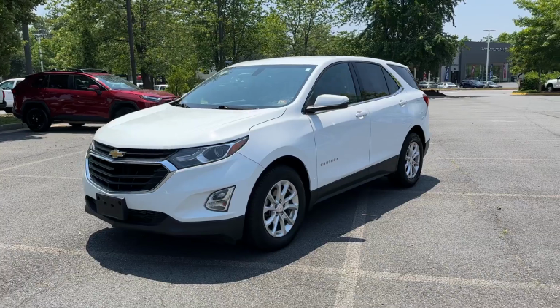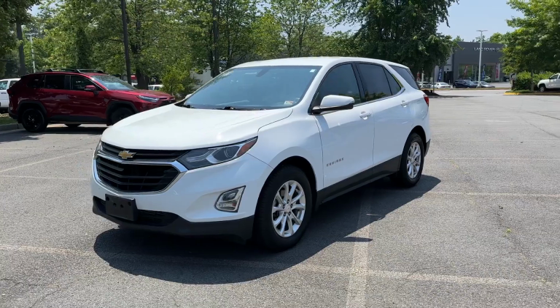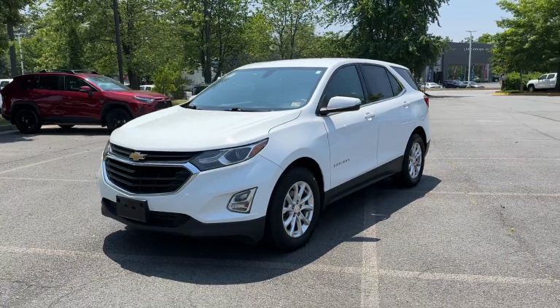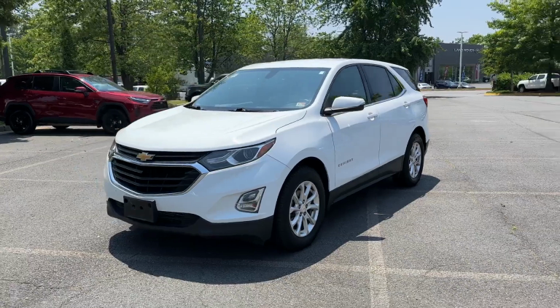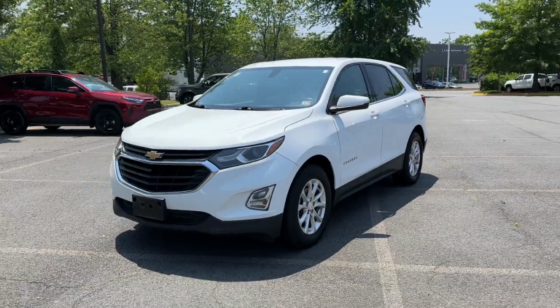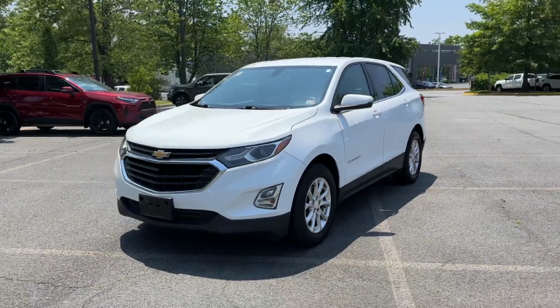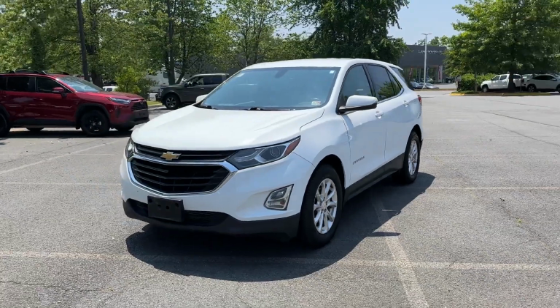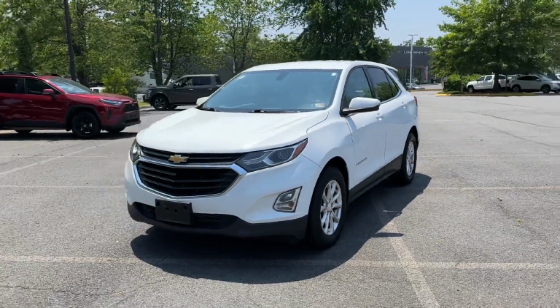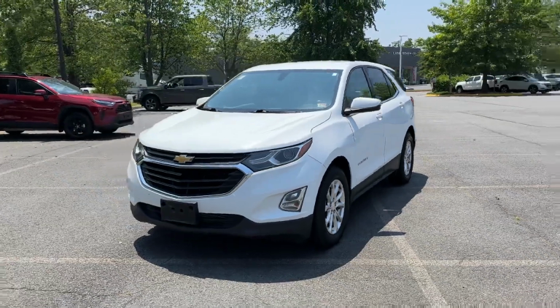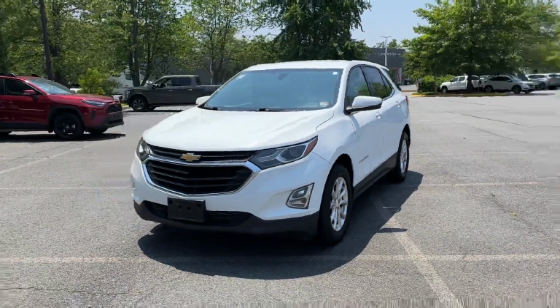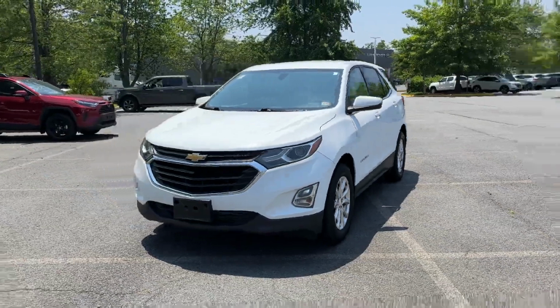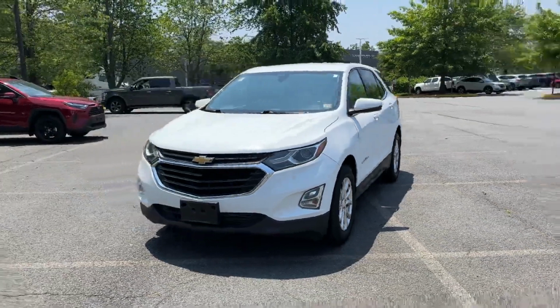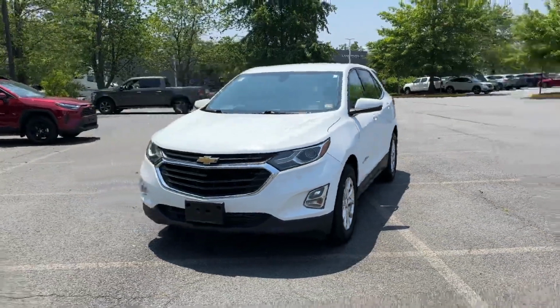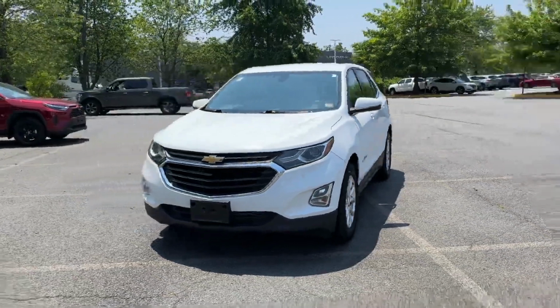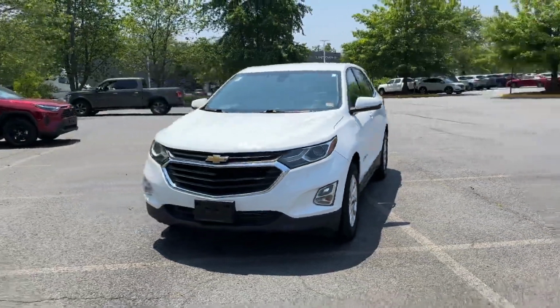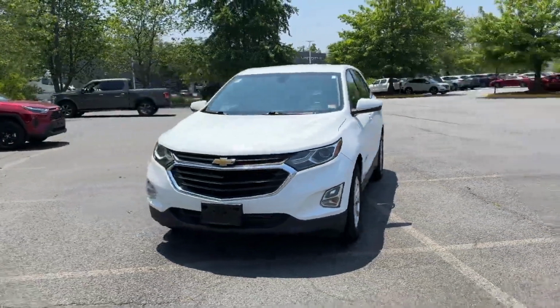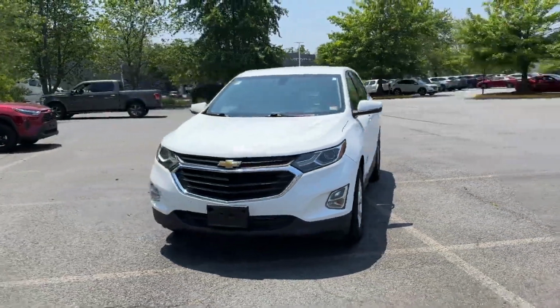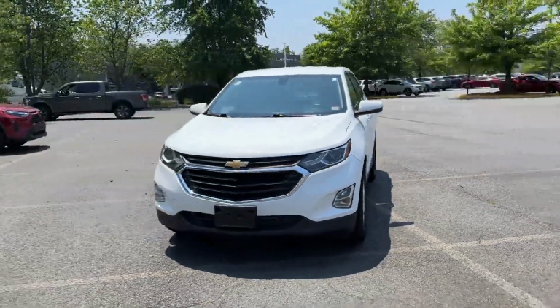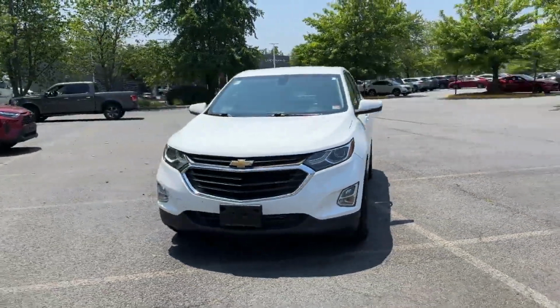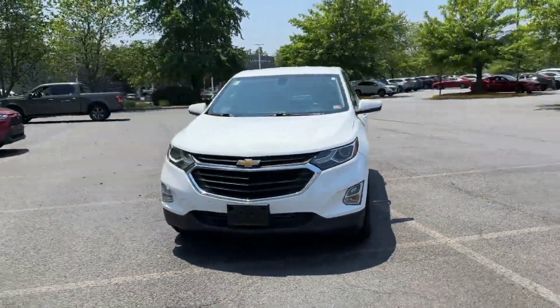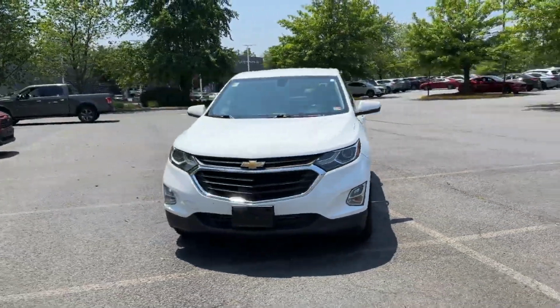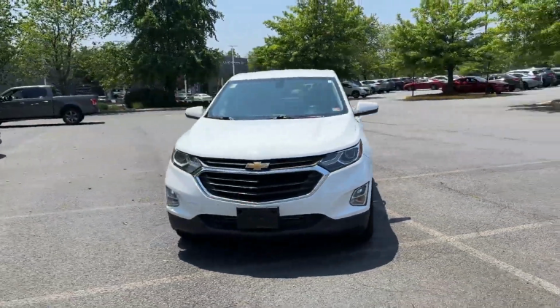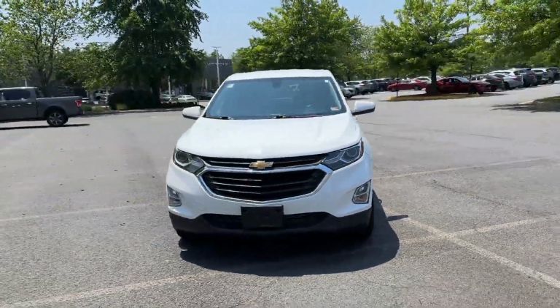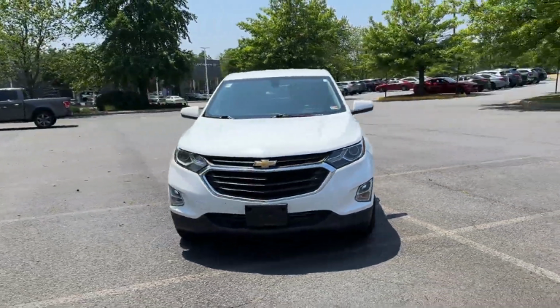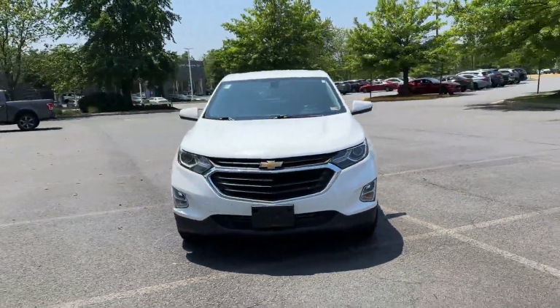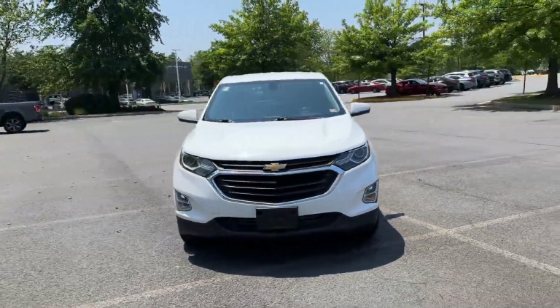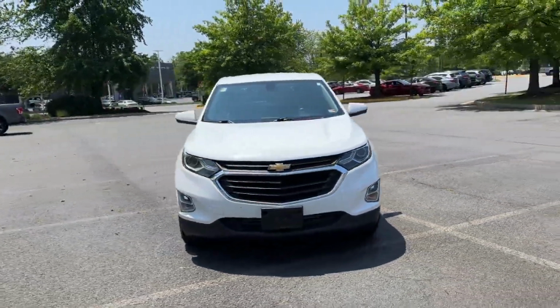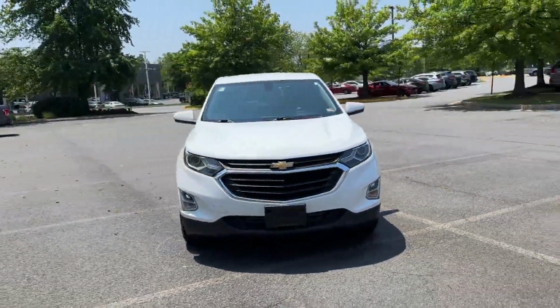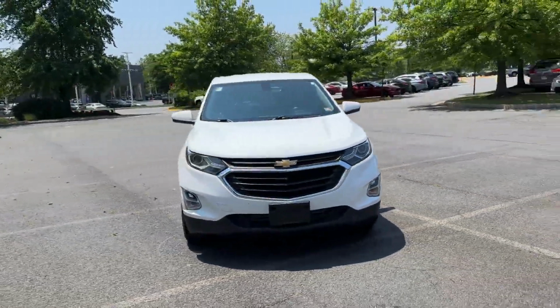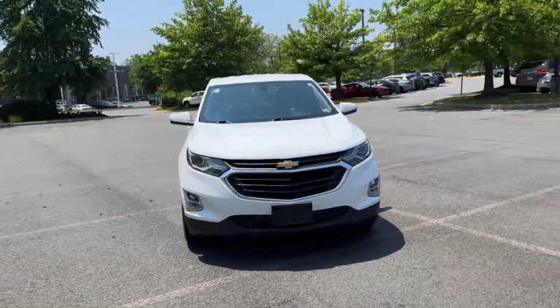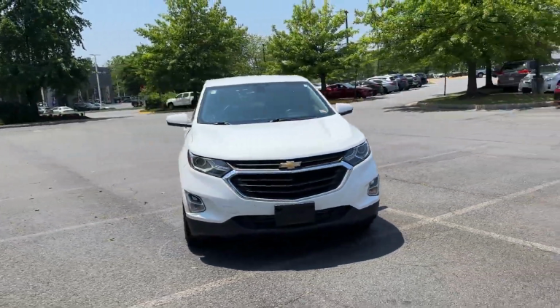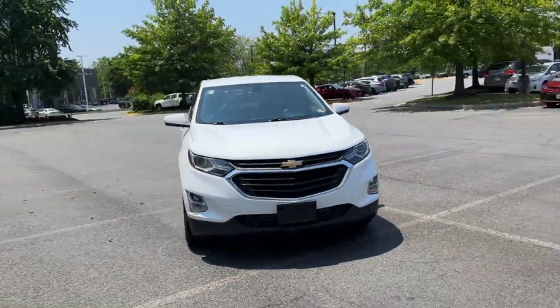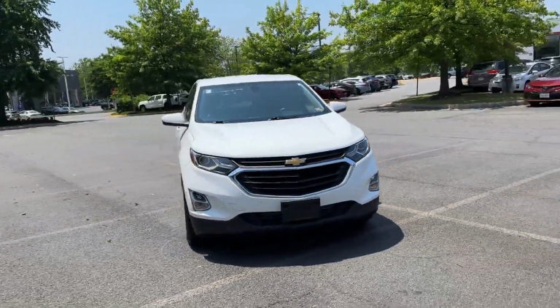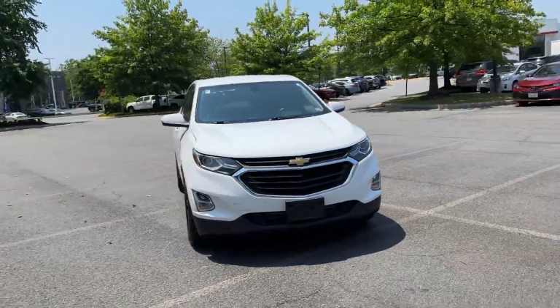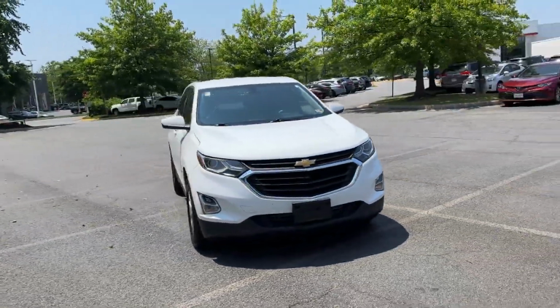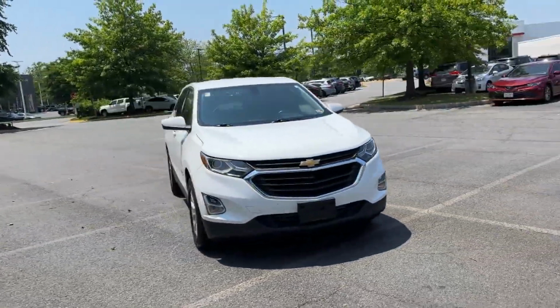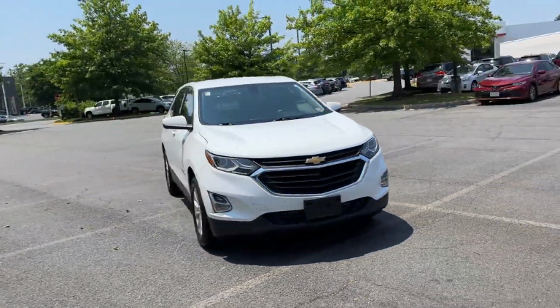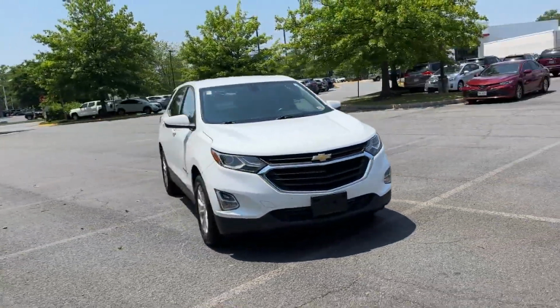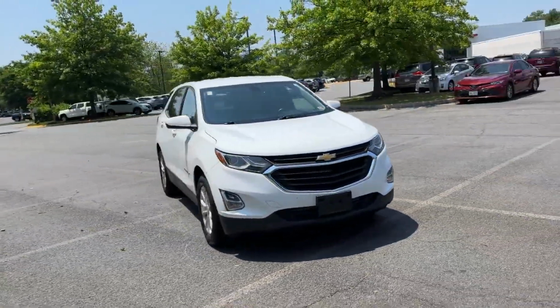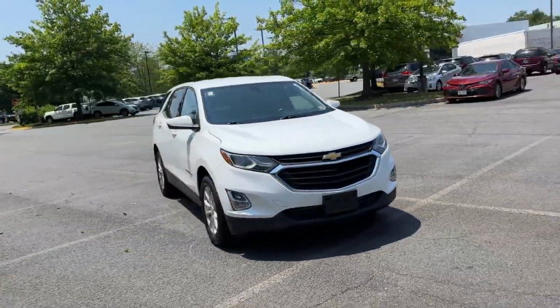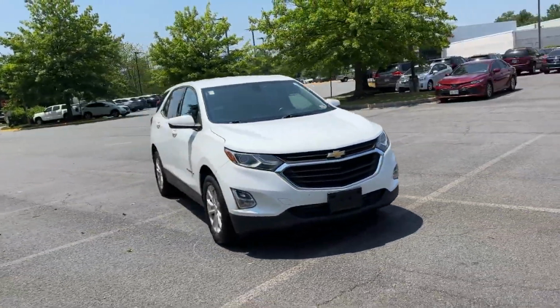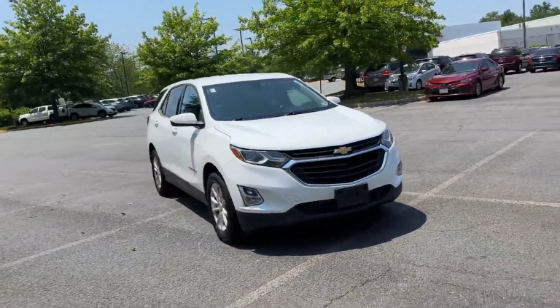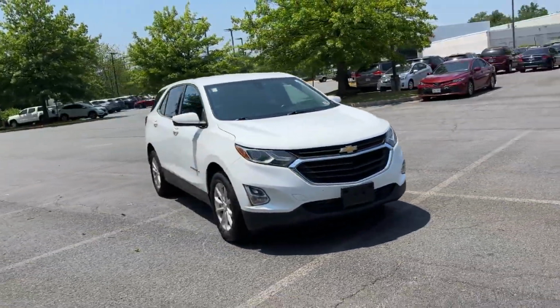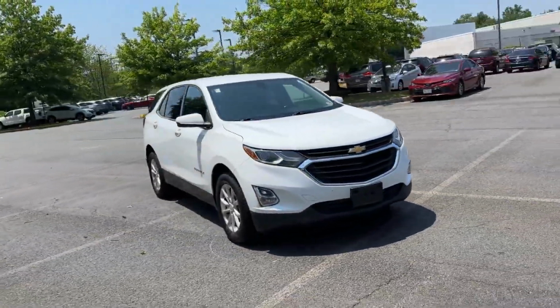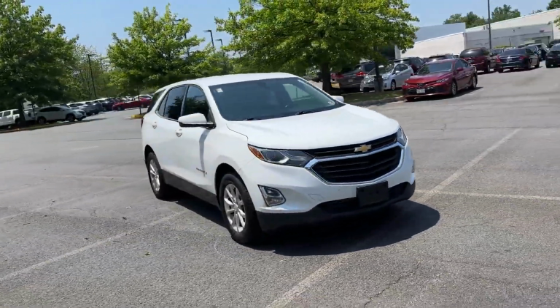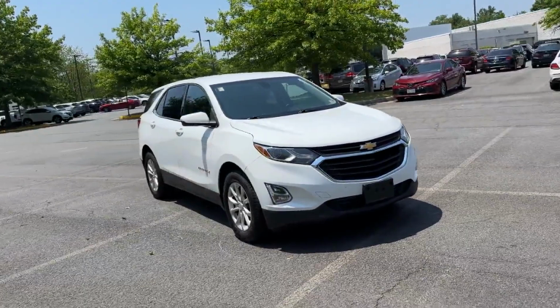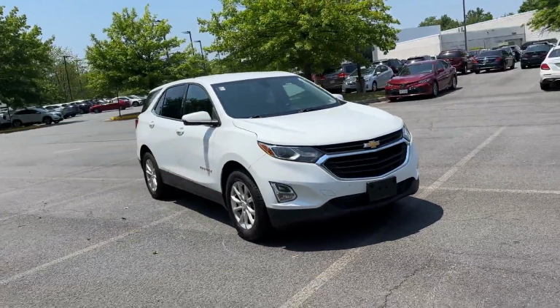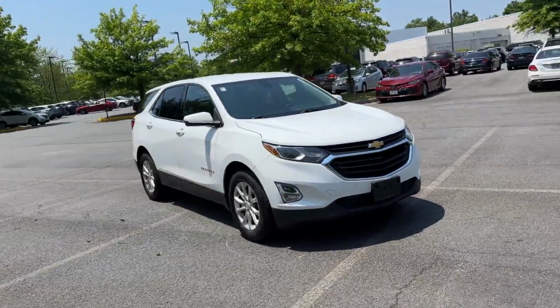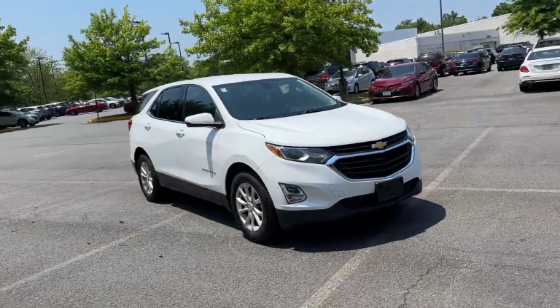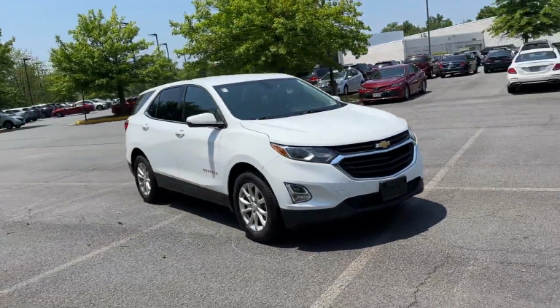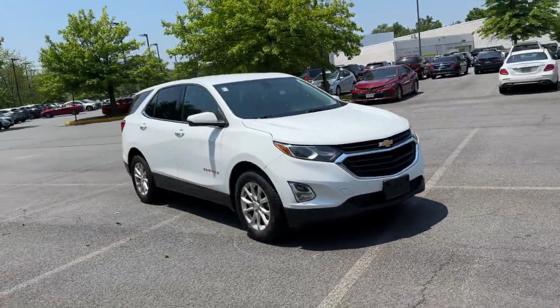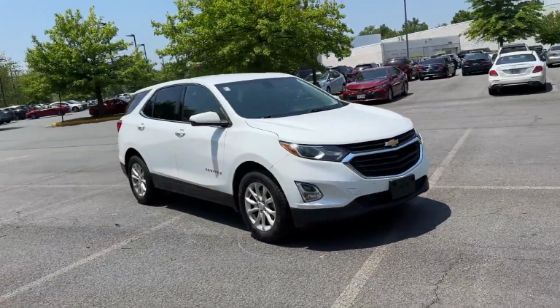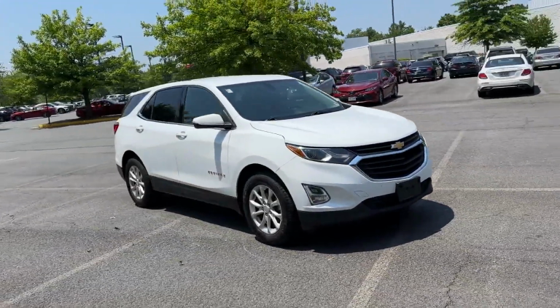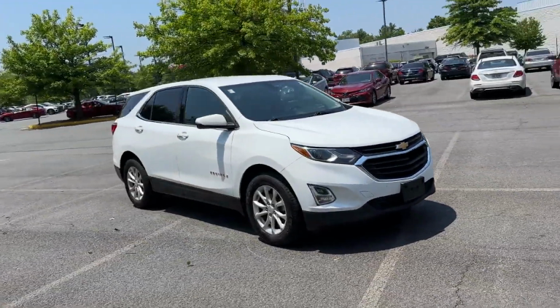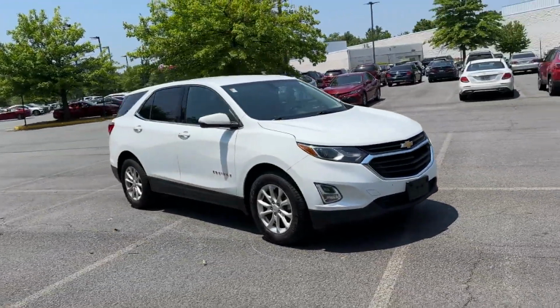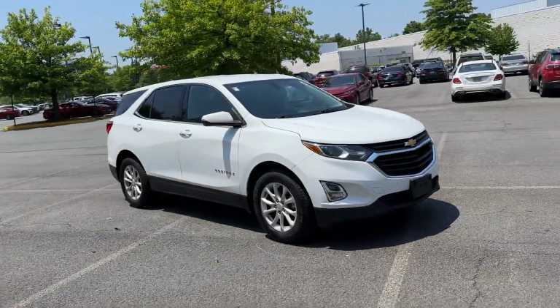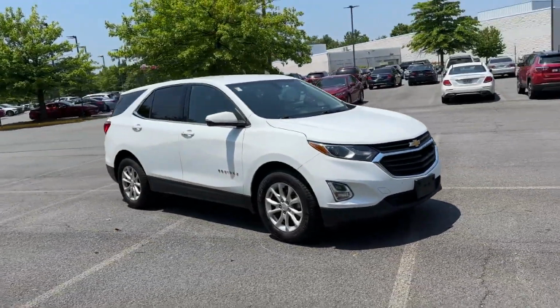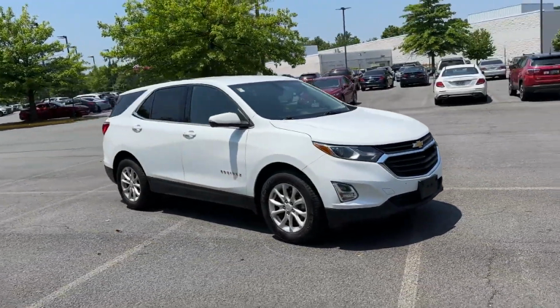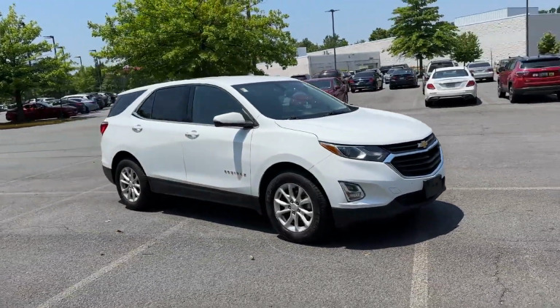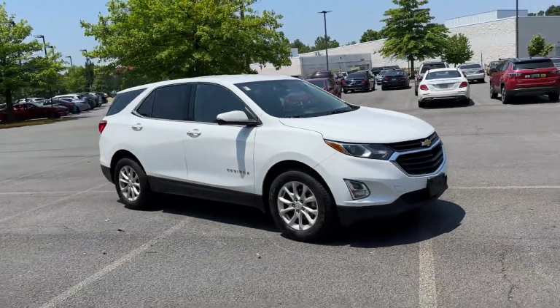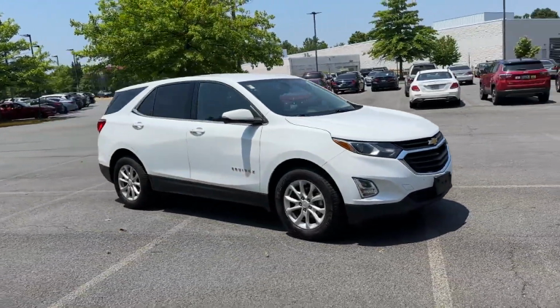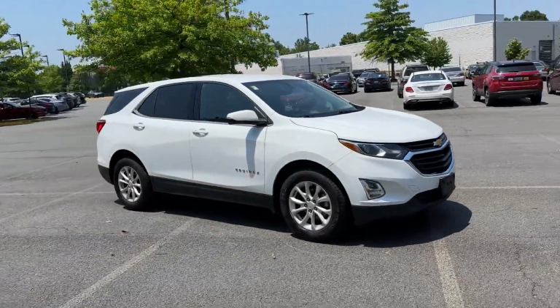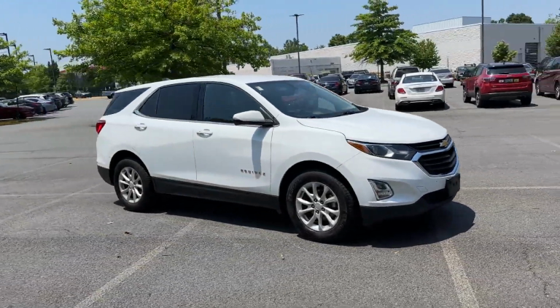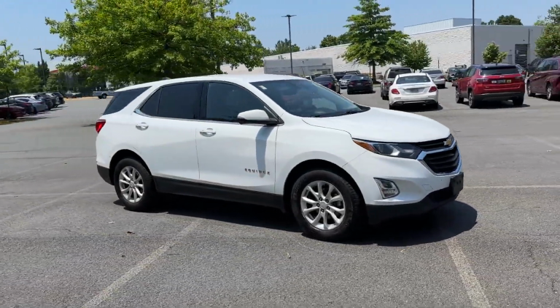2018 Chevrolet Equinox. This SUV offers space as well as power and performance.